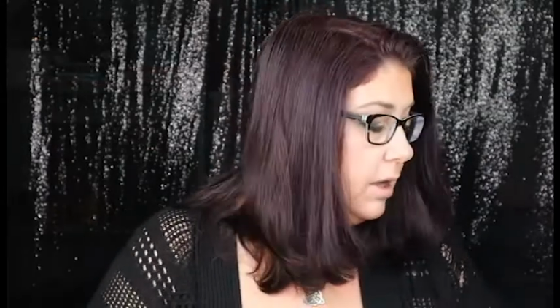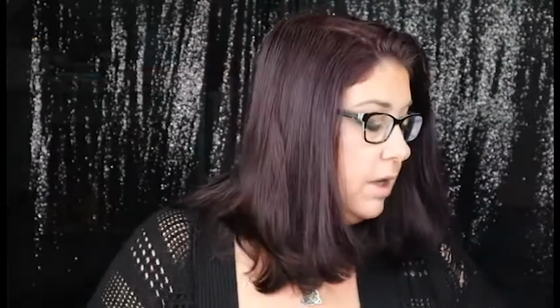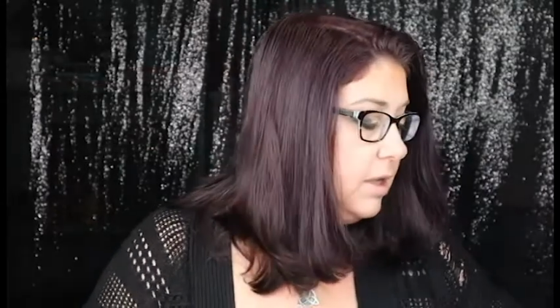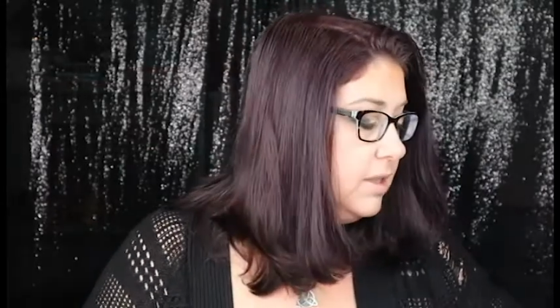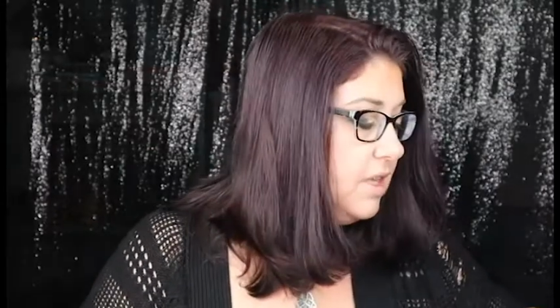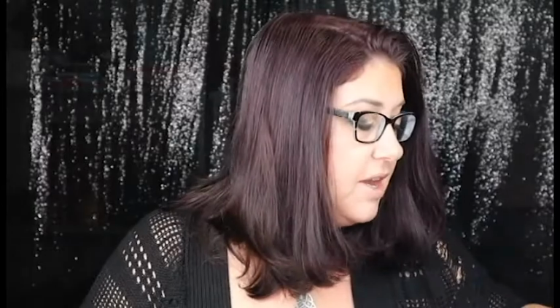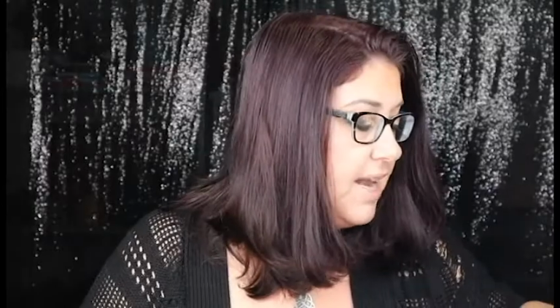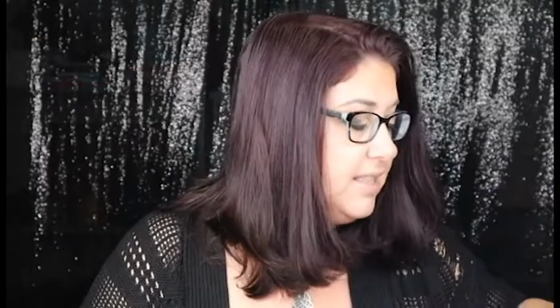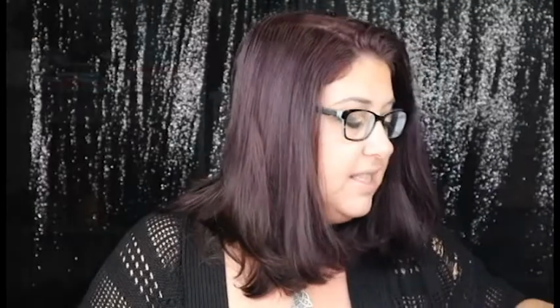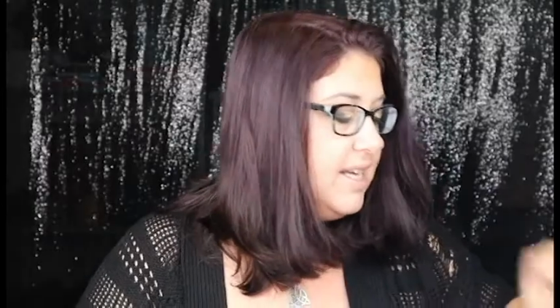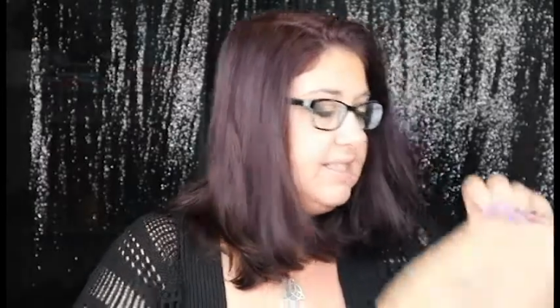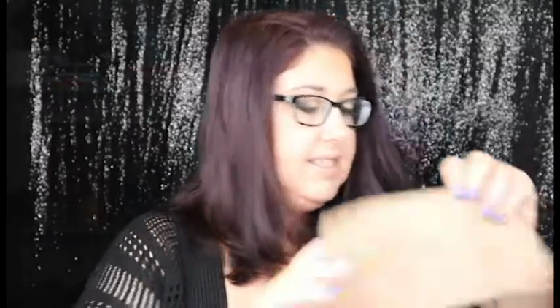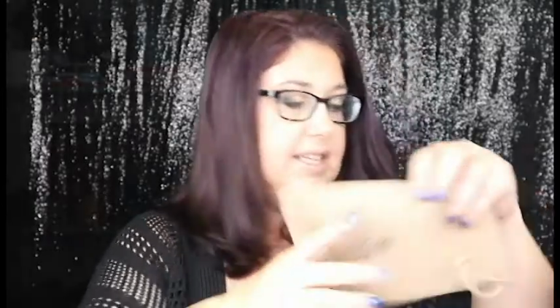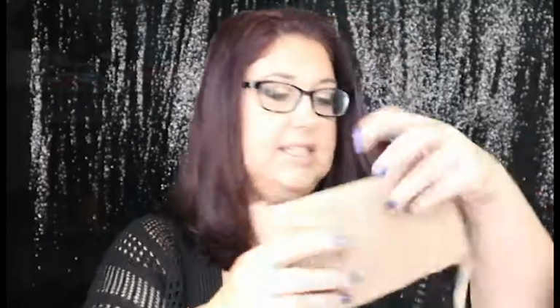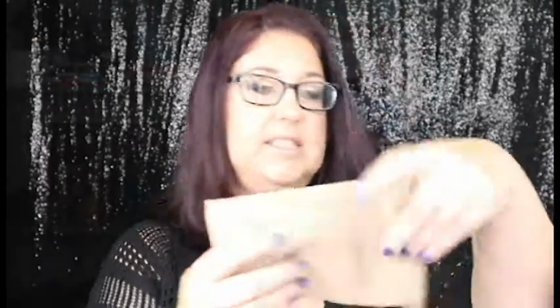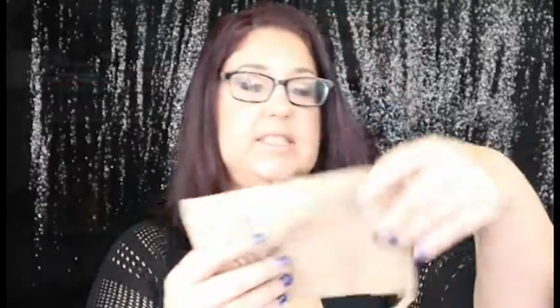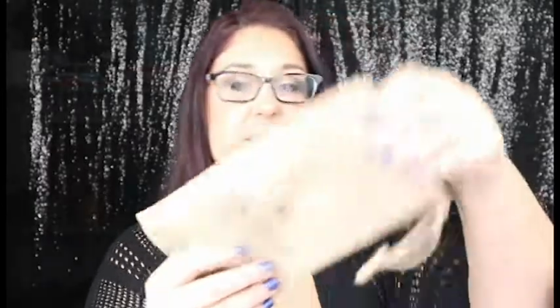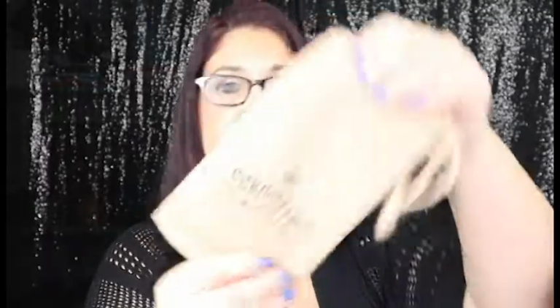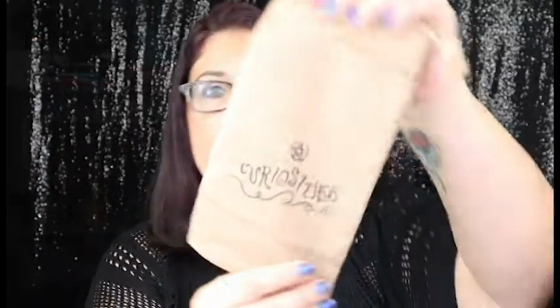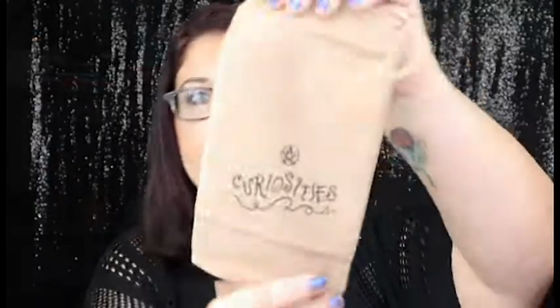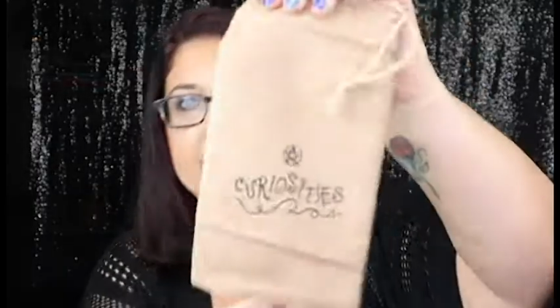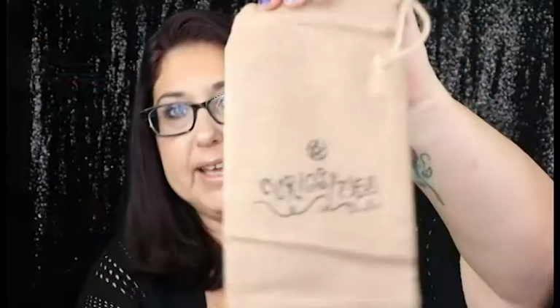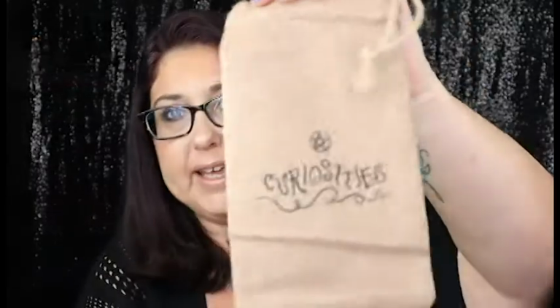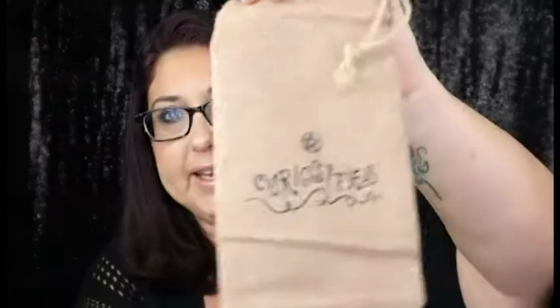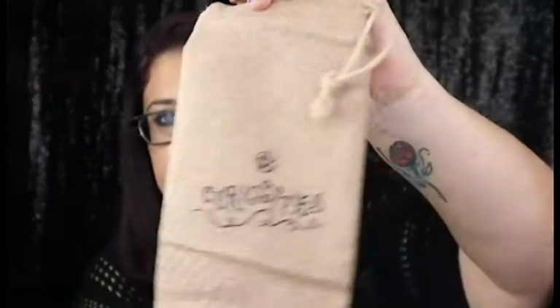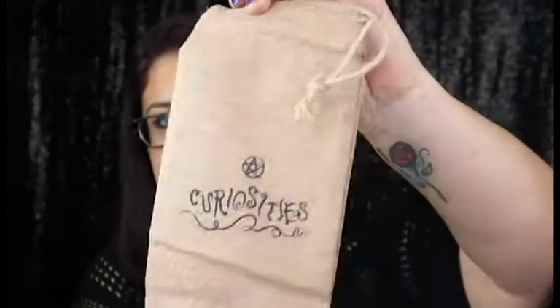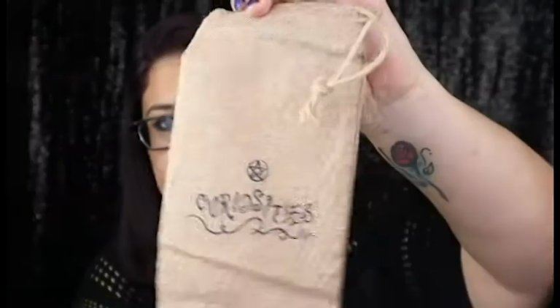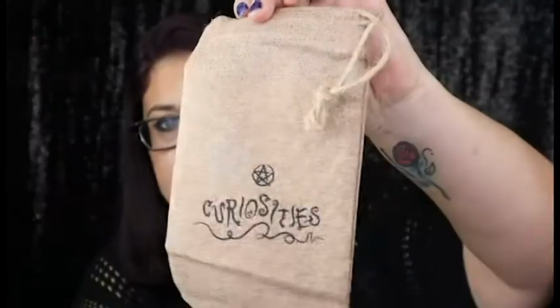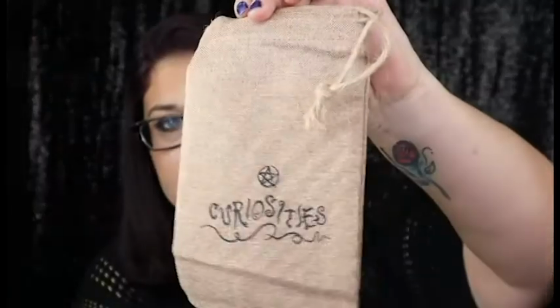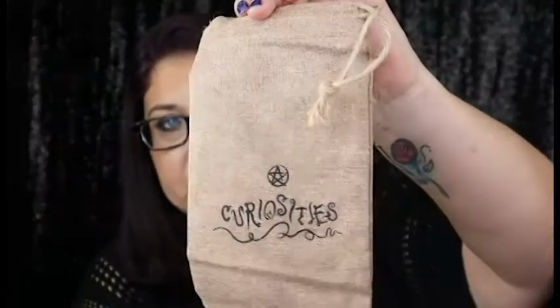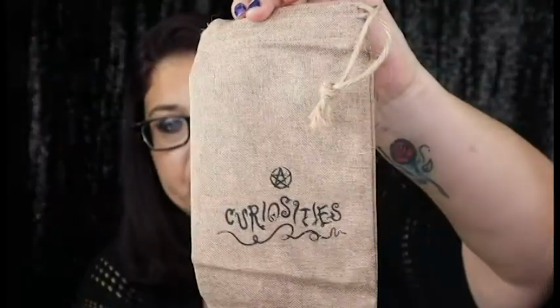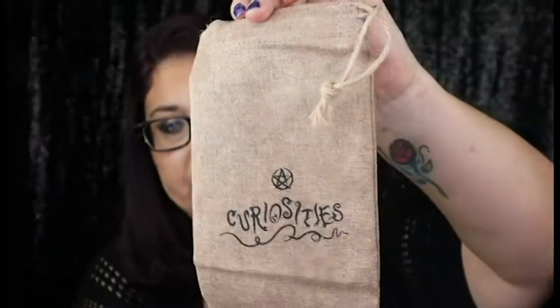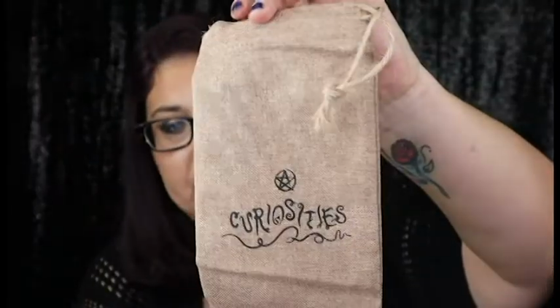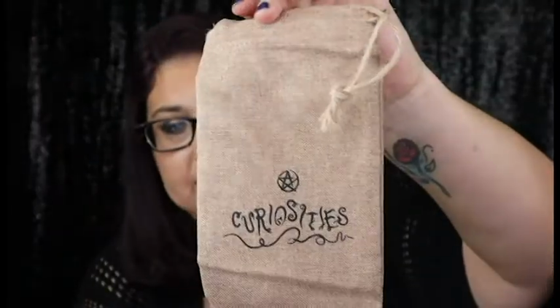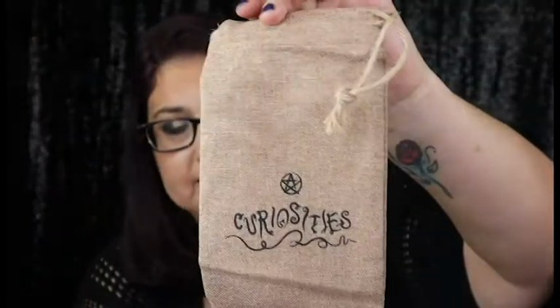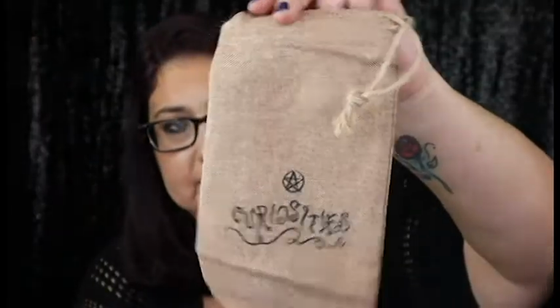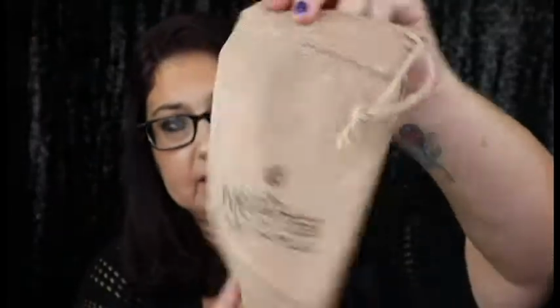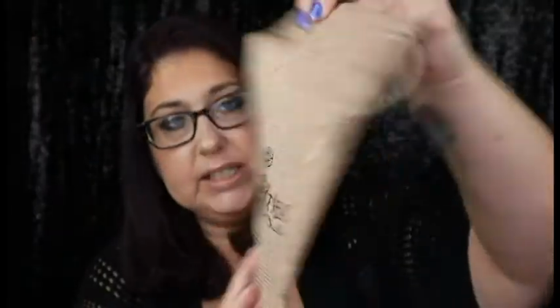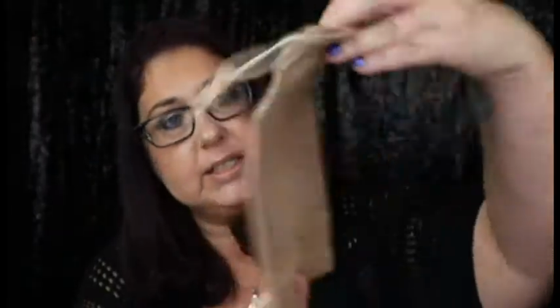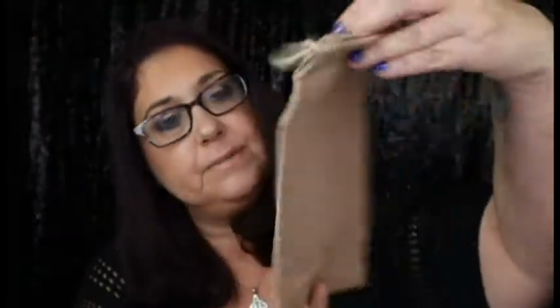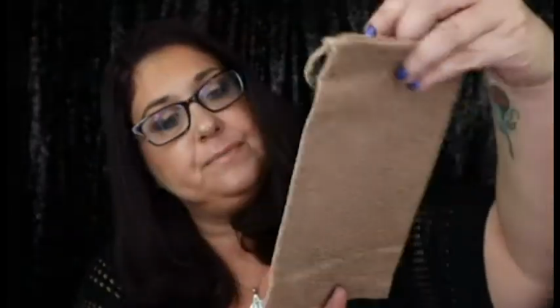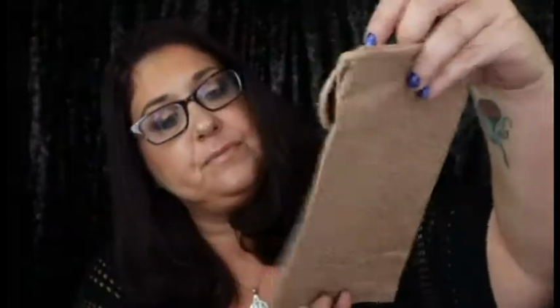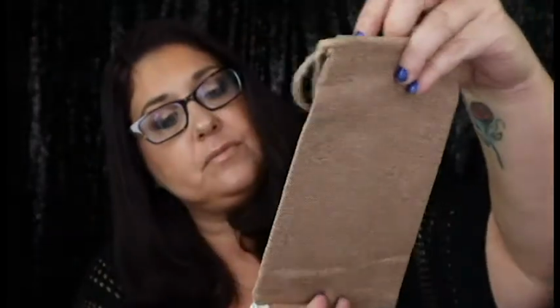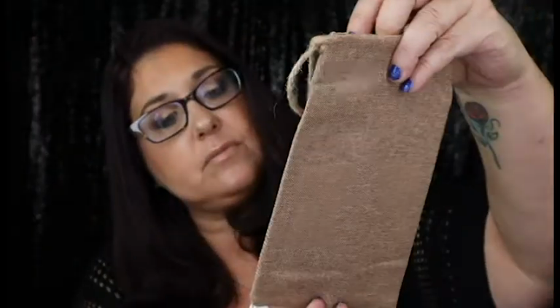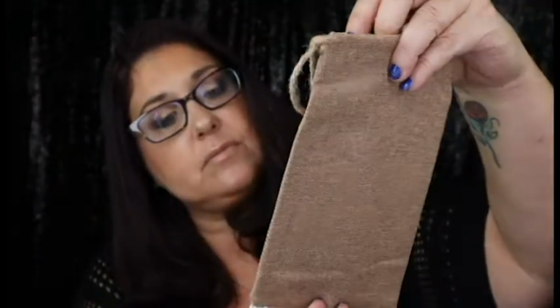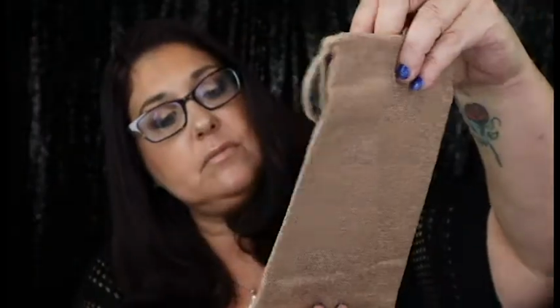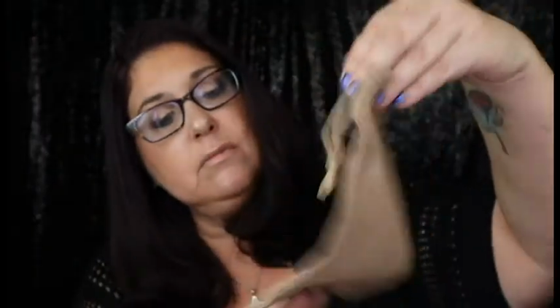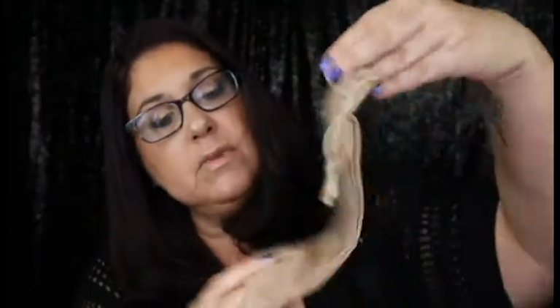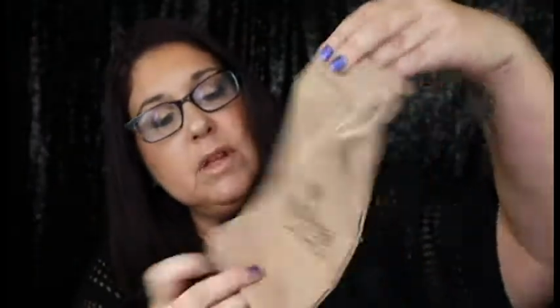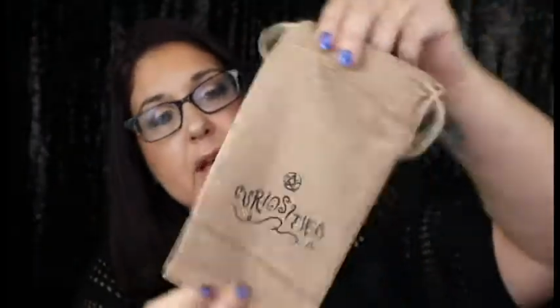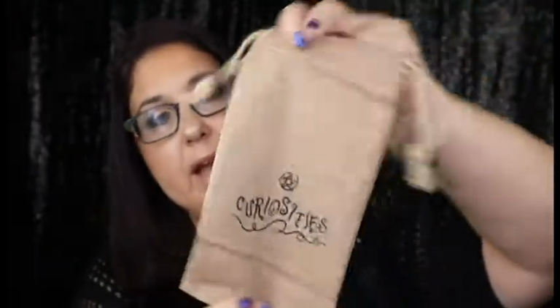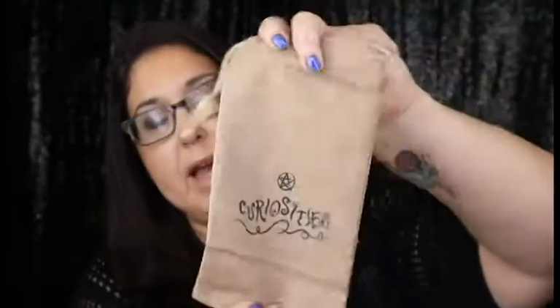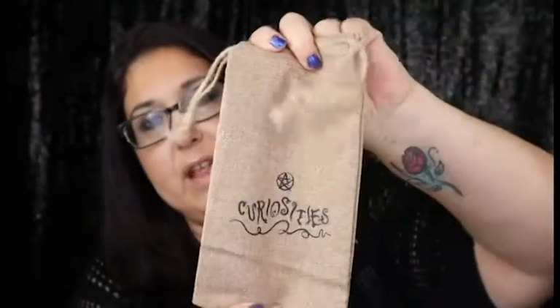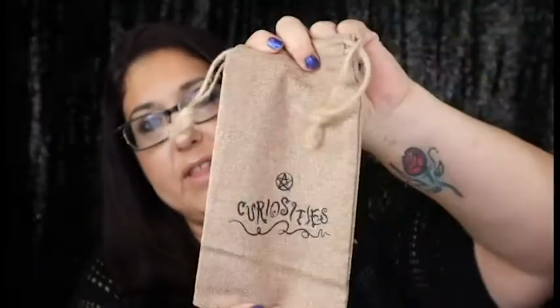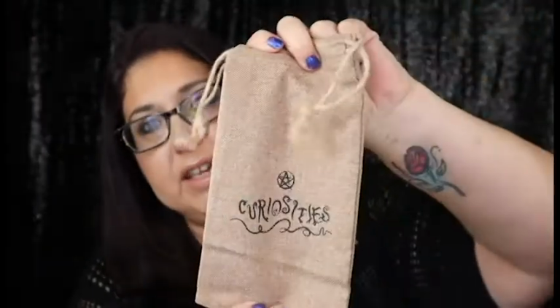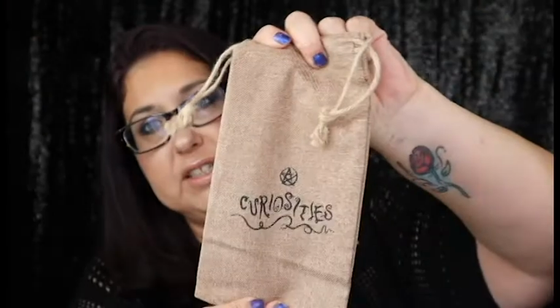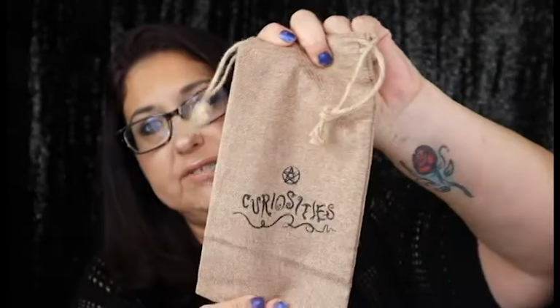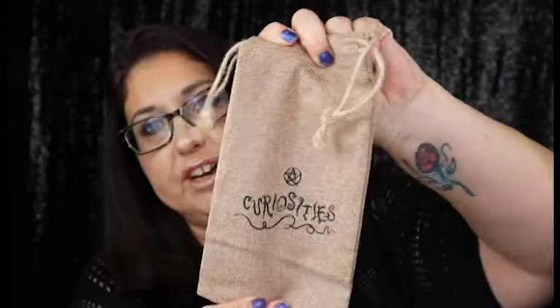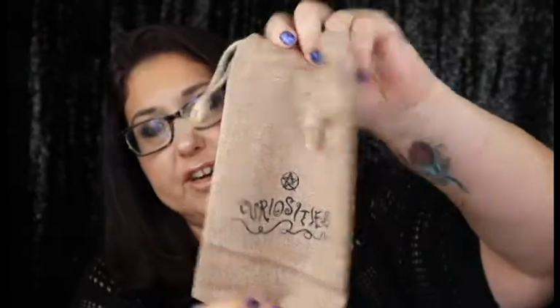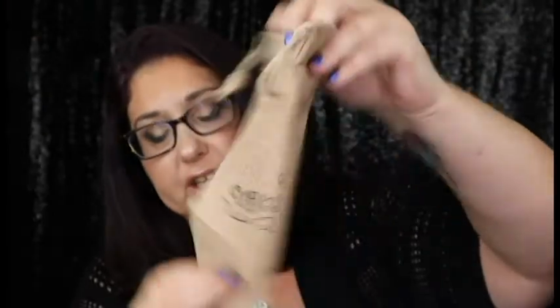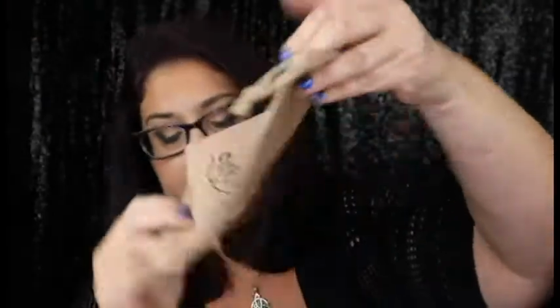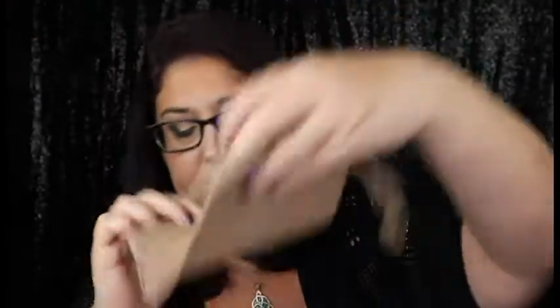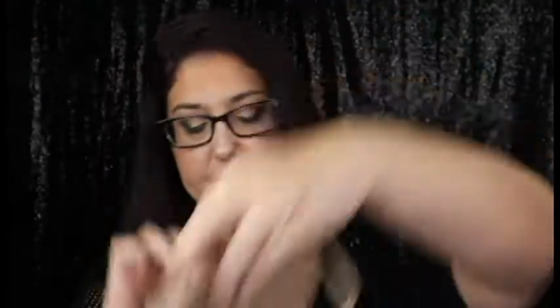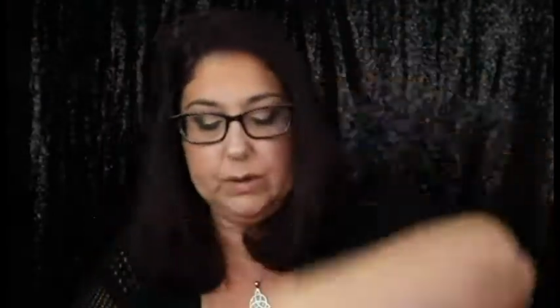So the next thing I see is this bag and it says Curiosities — and that is very cute.